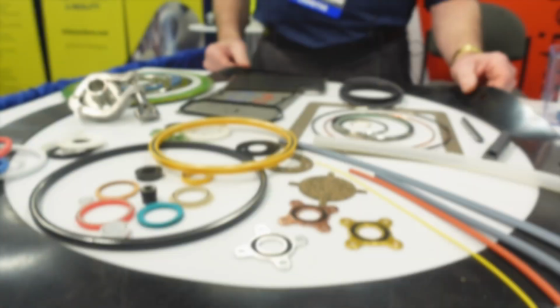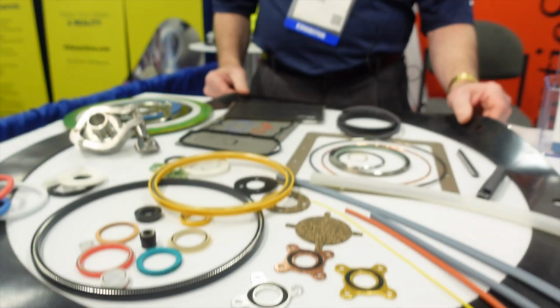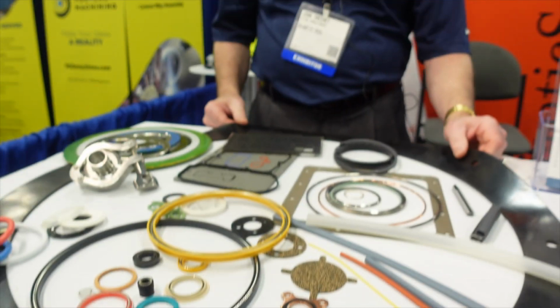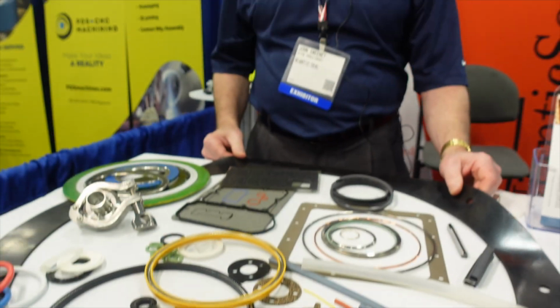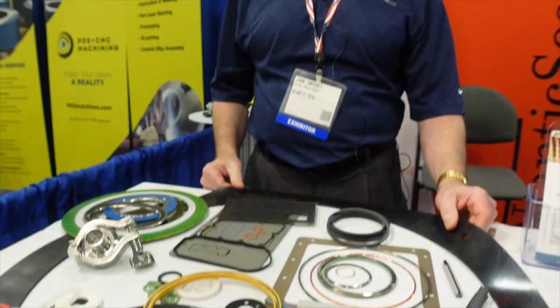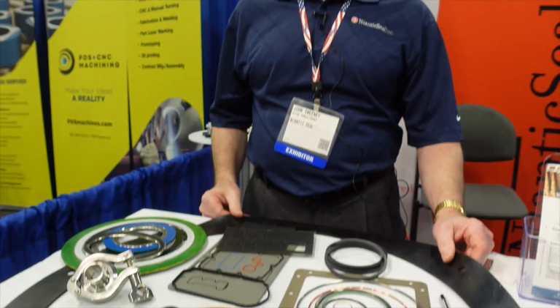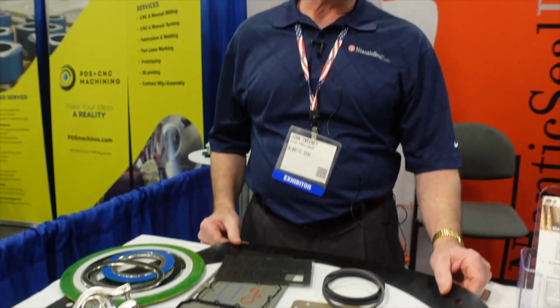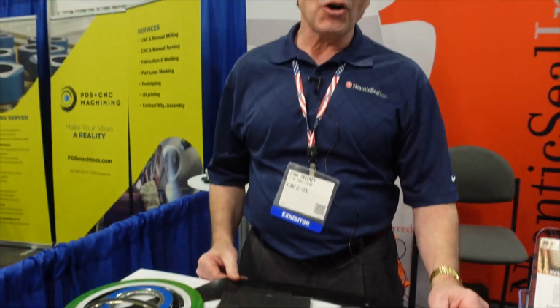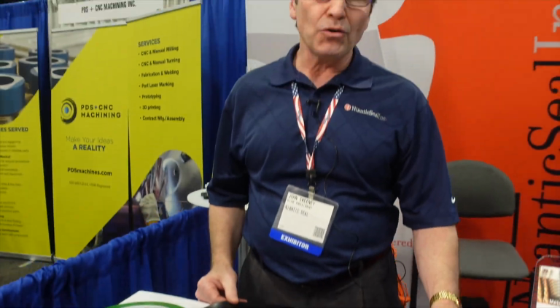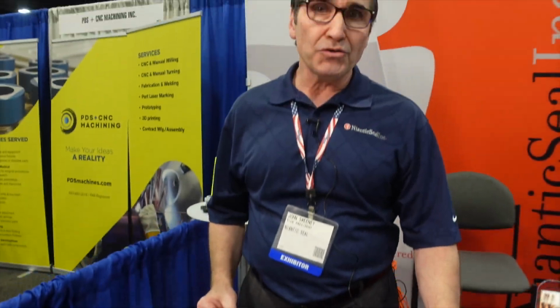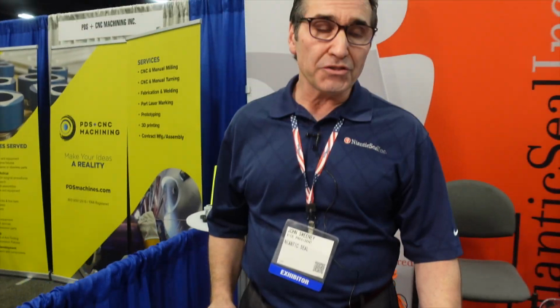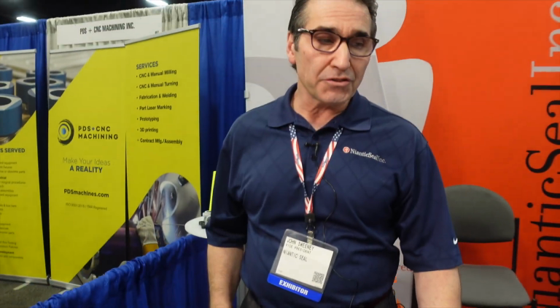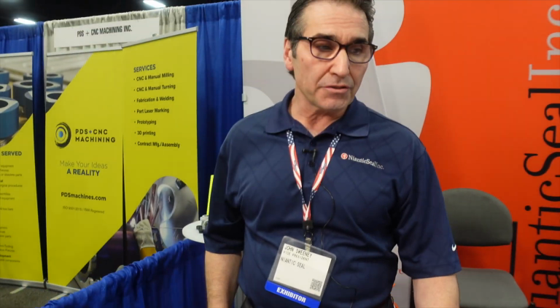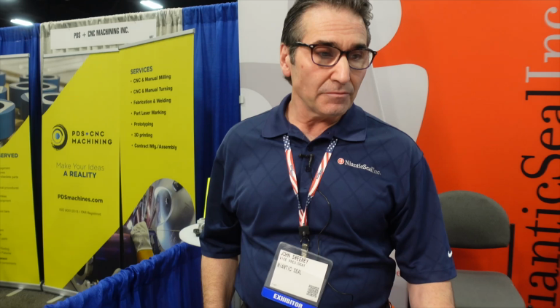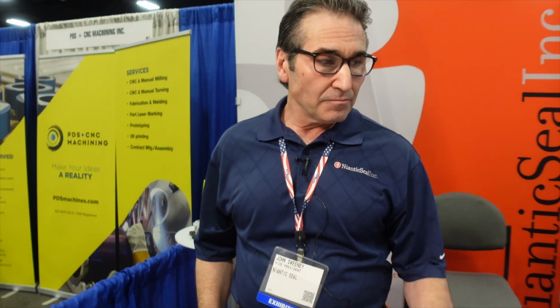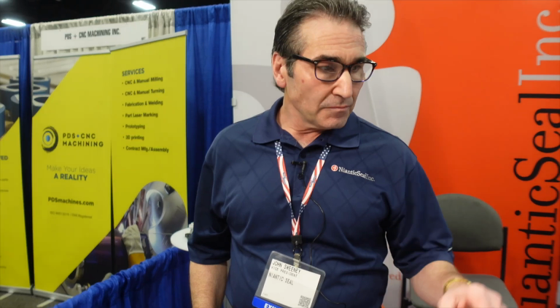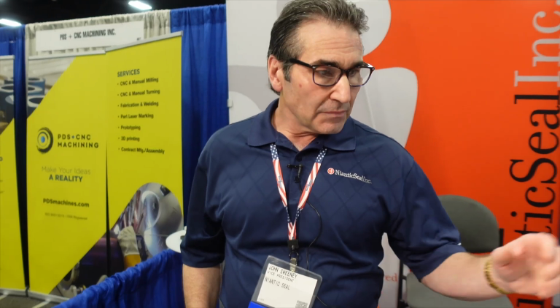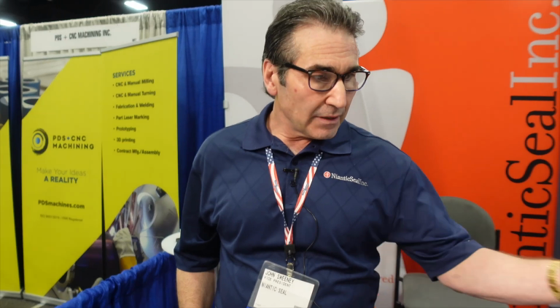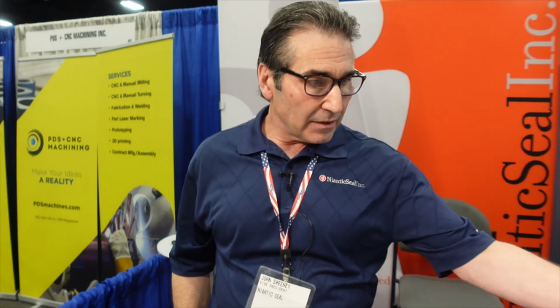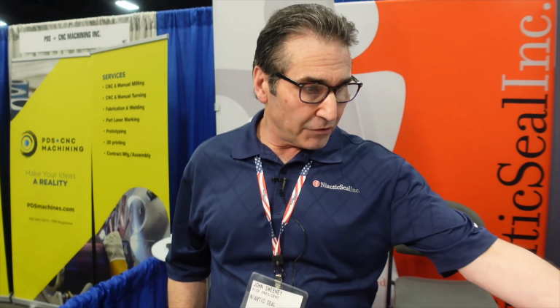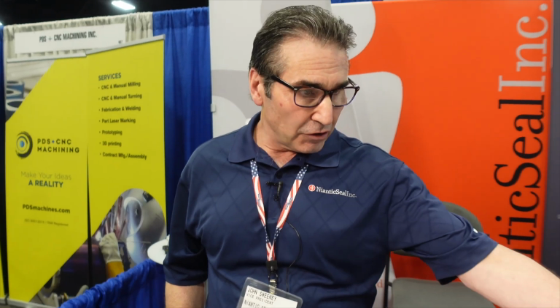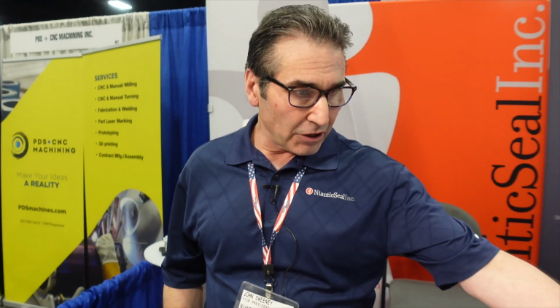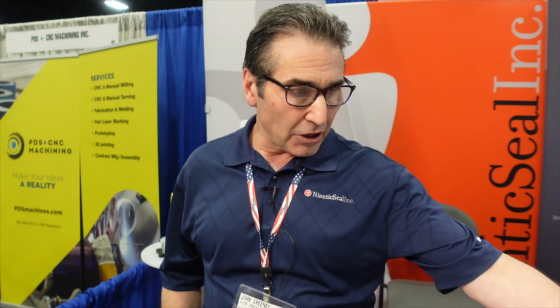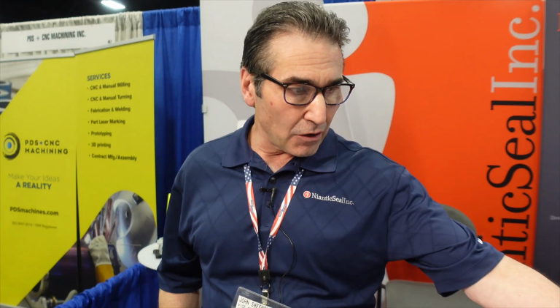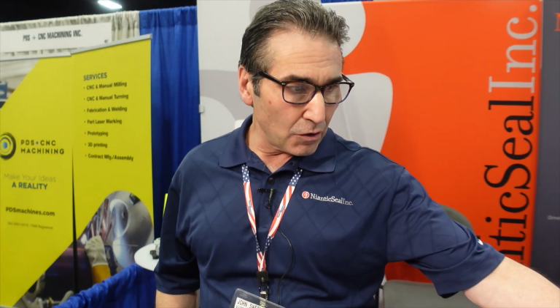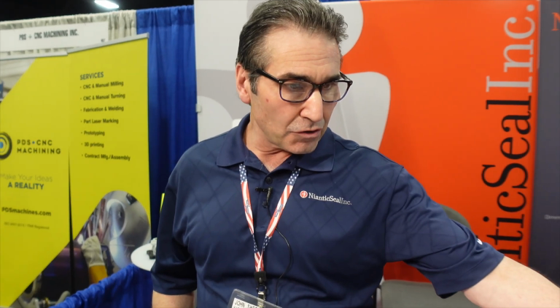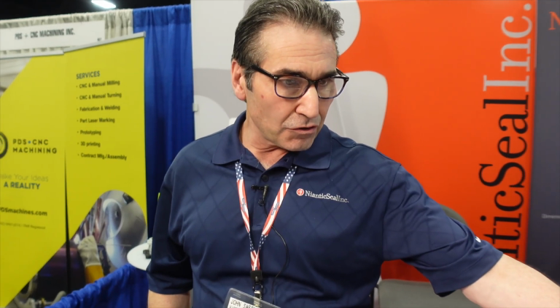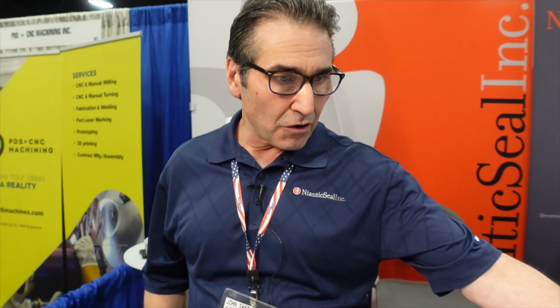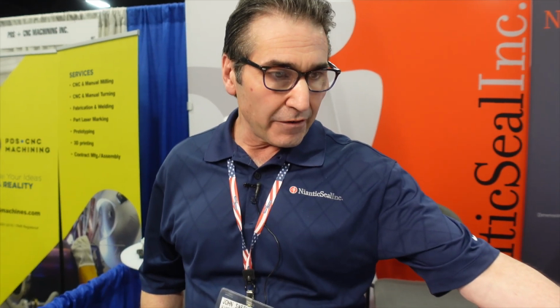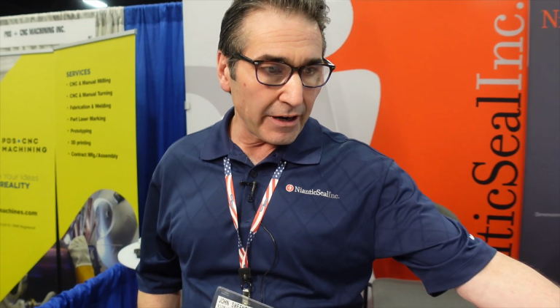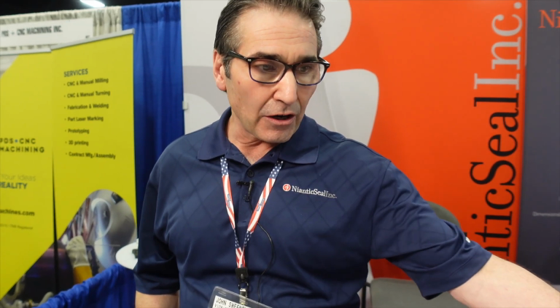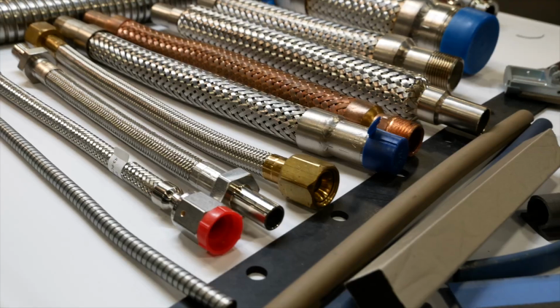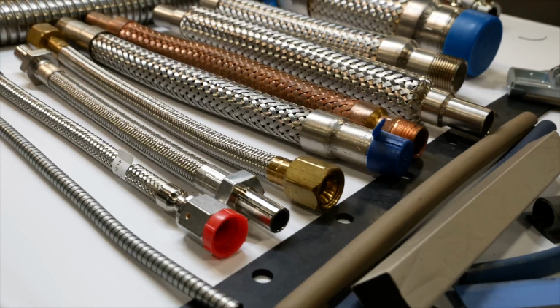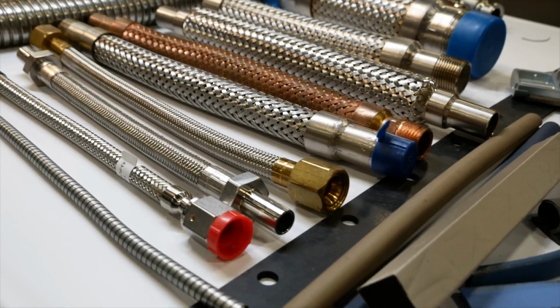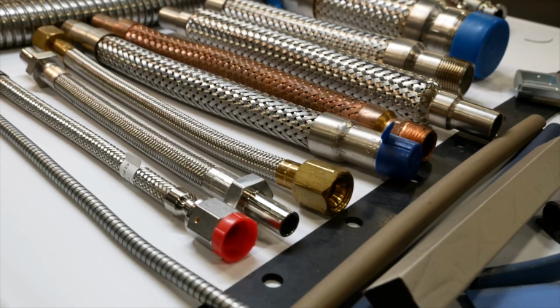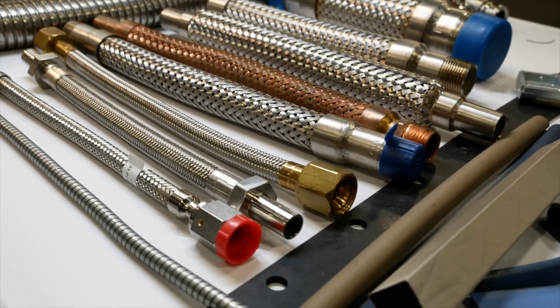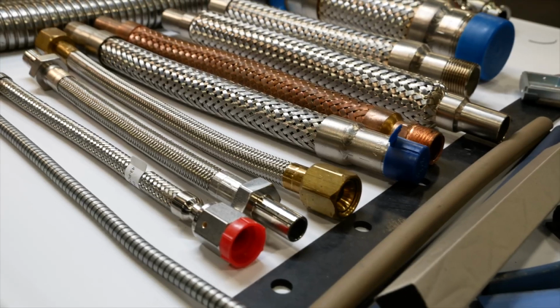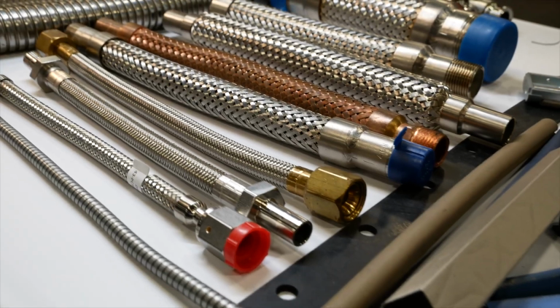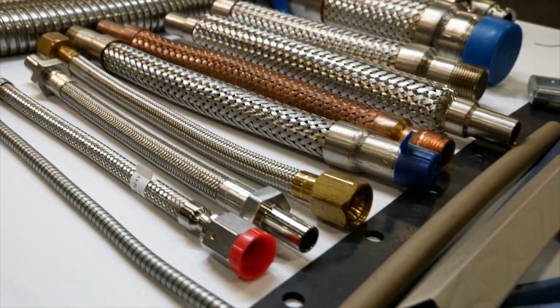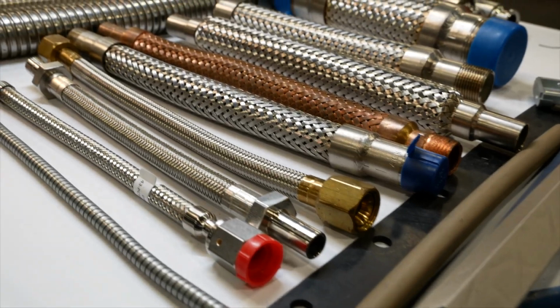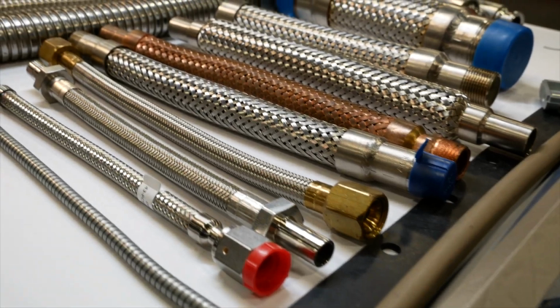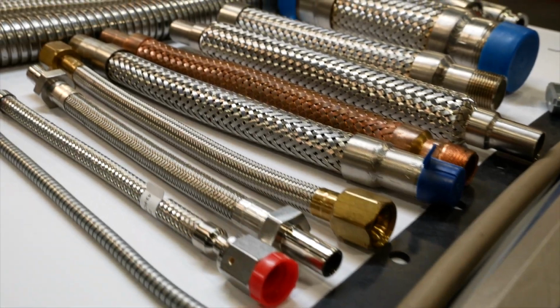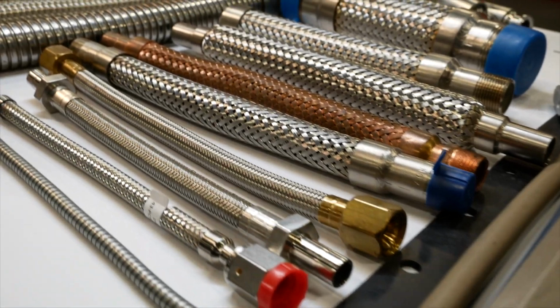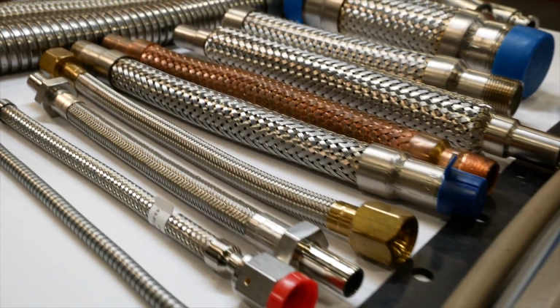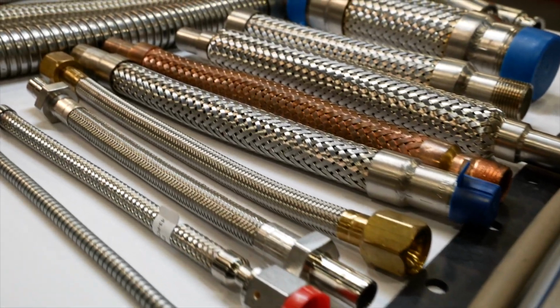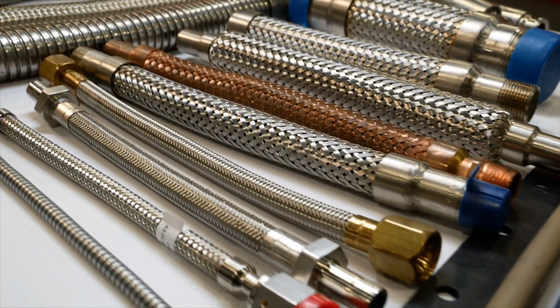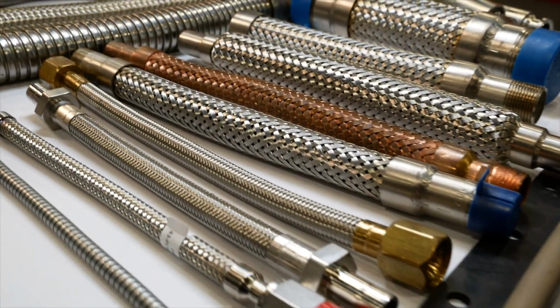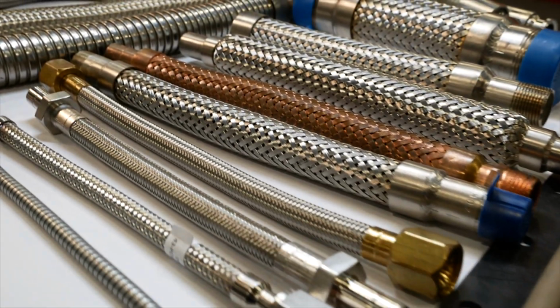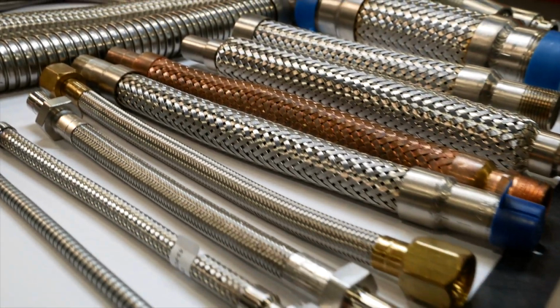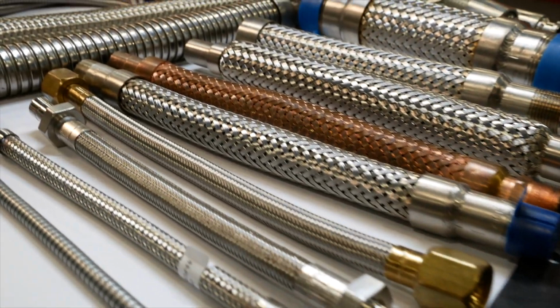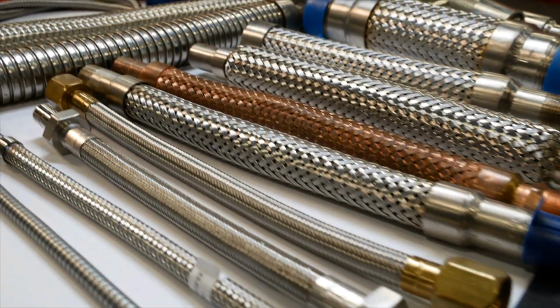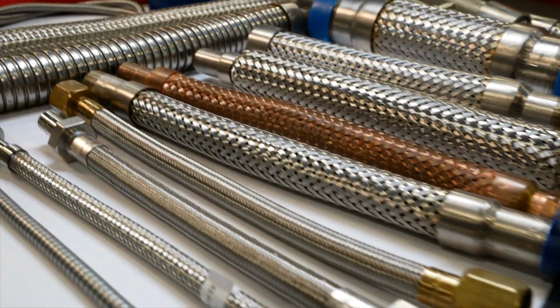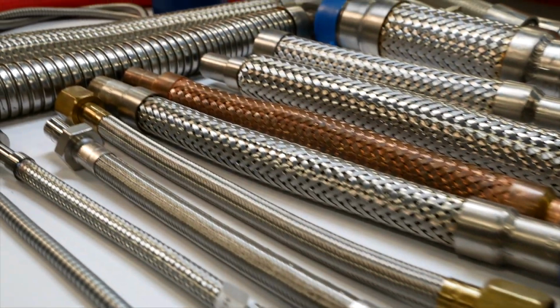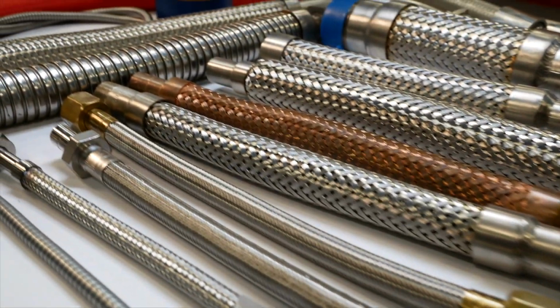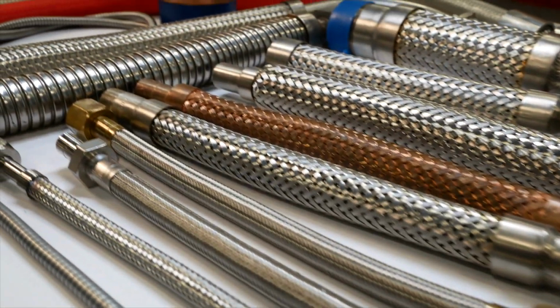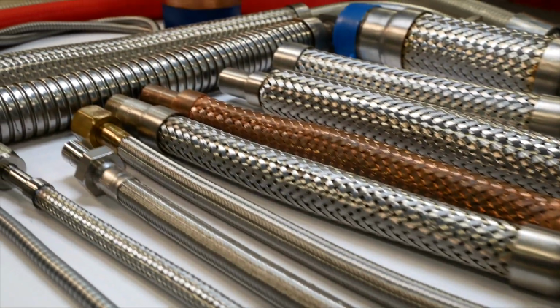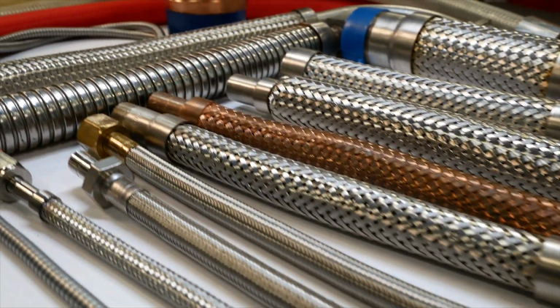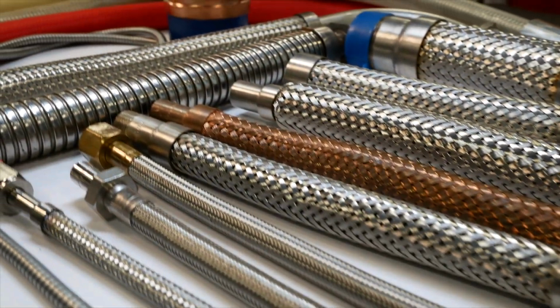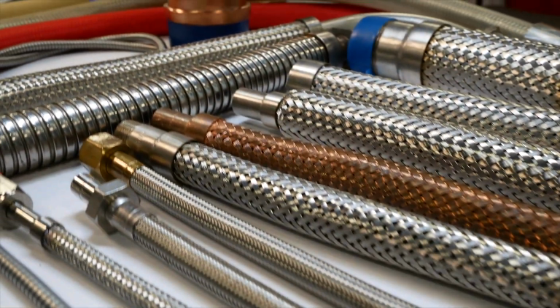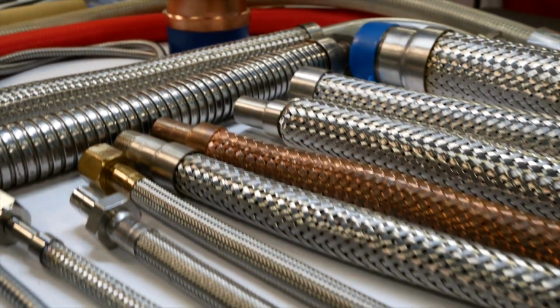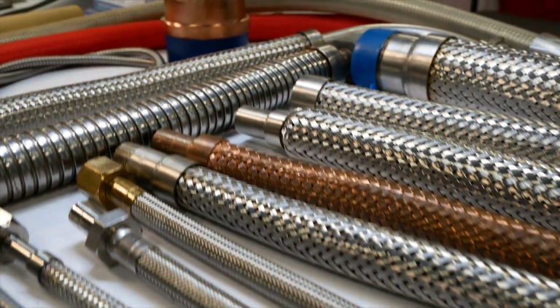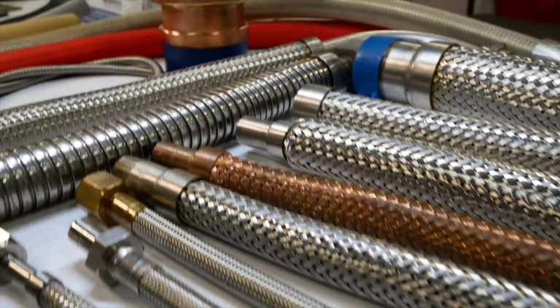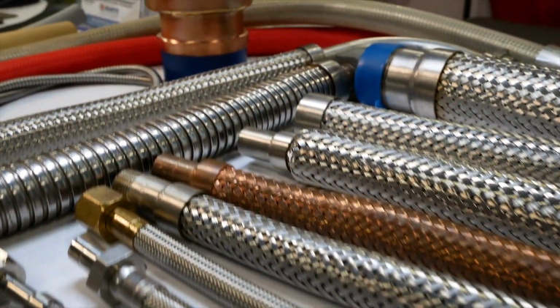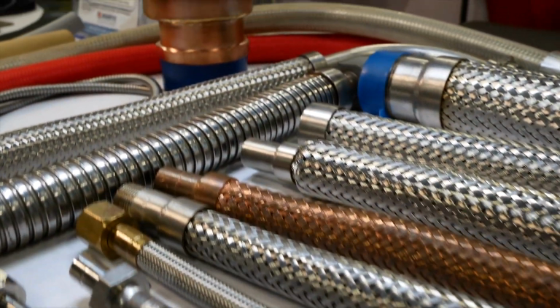Like our hoses — if you look at our hoses over here, our hoses go from anywhere from quarter inch to 24 inches.